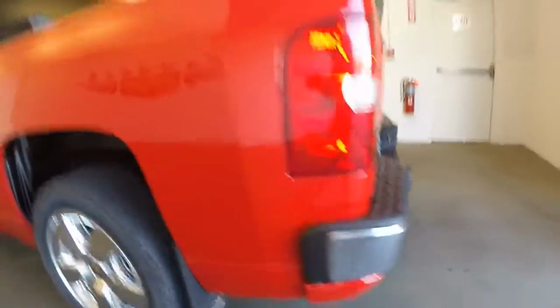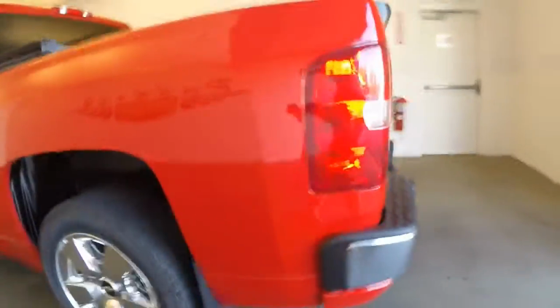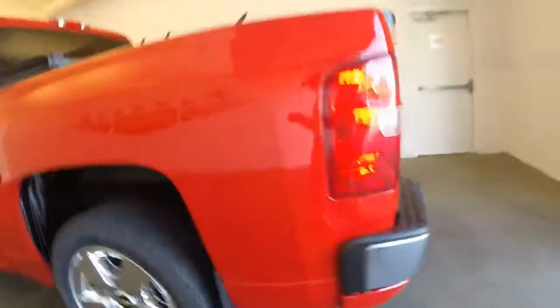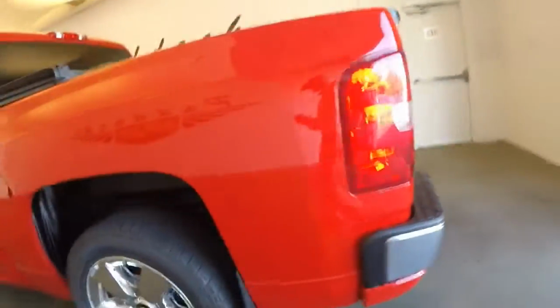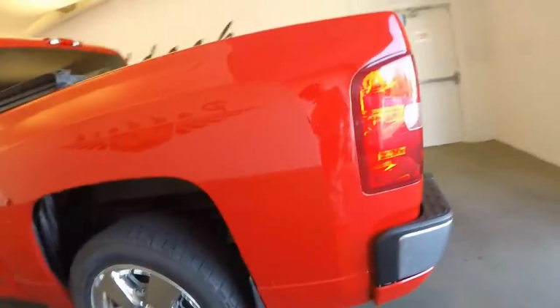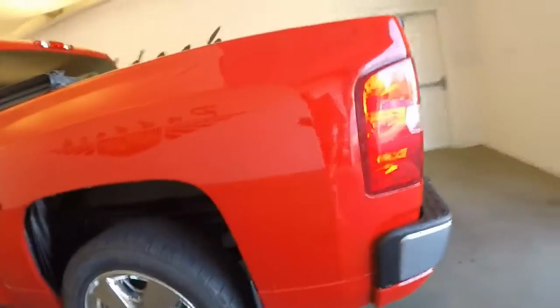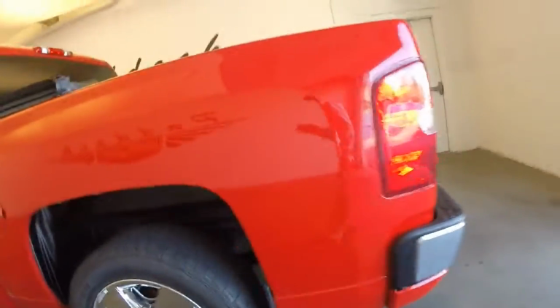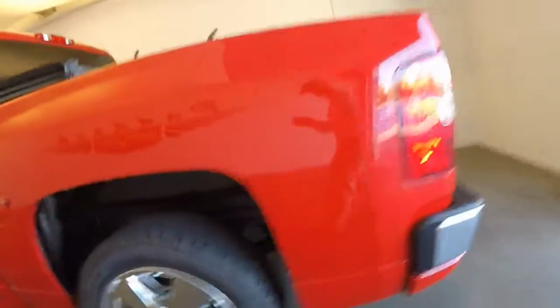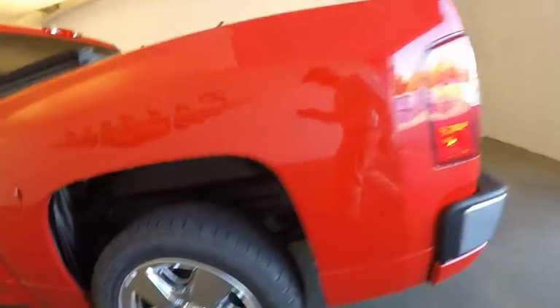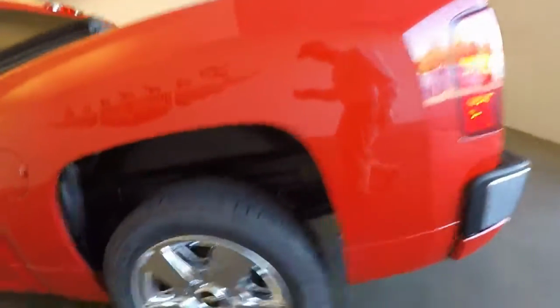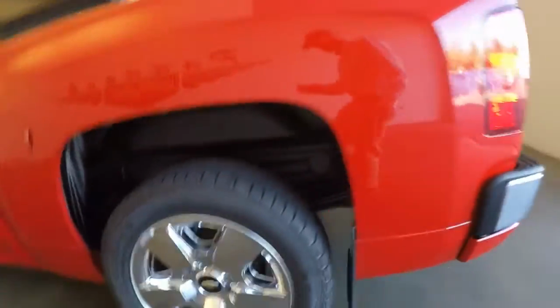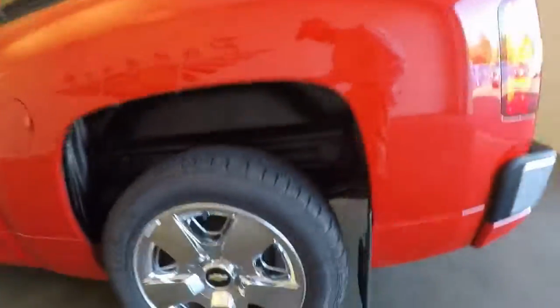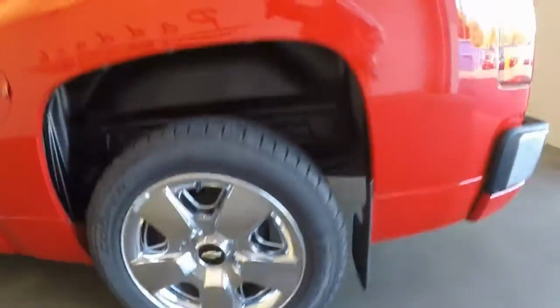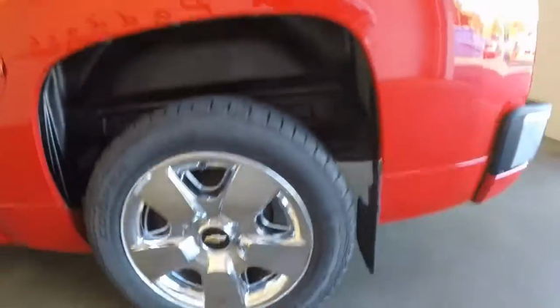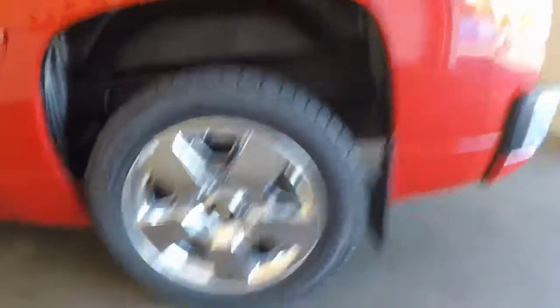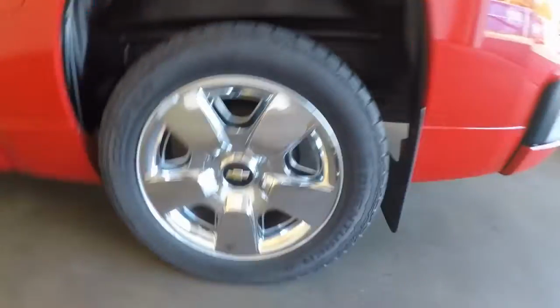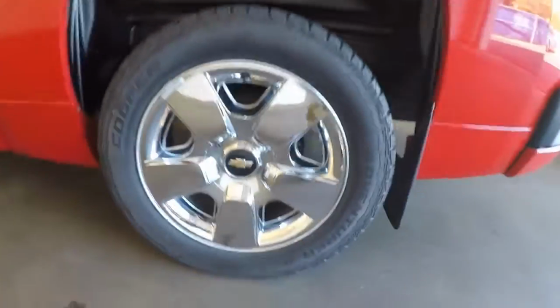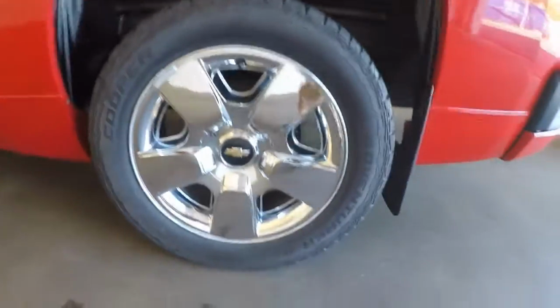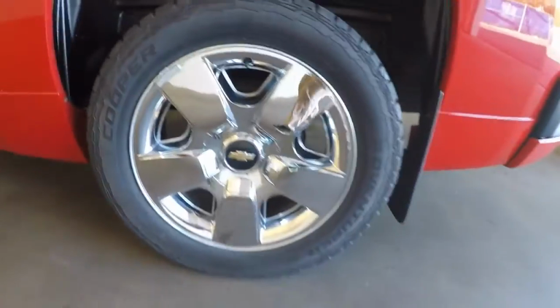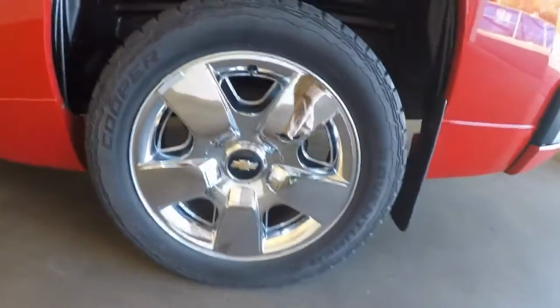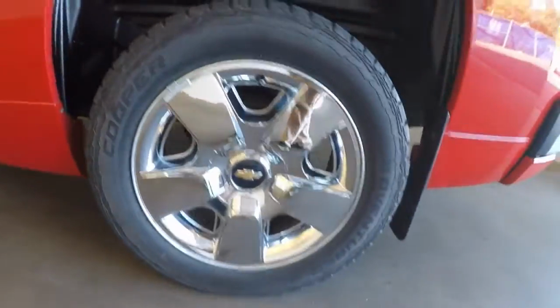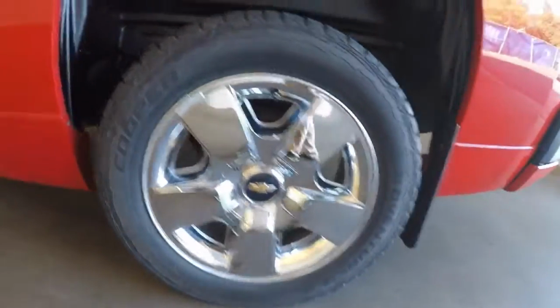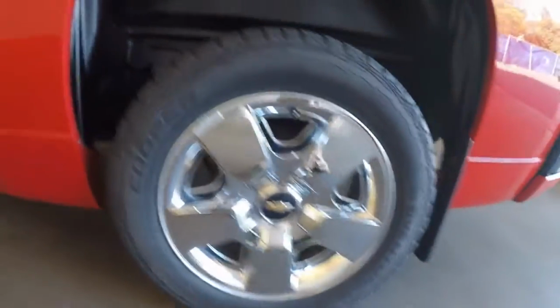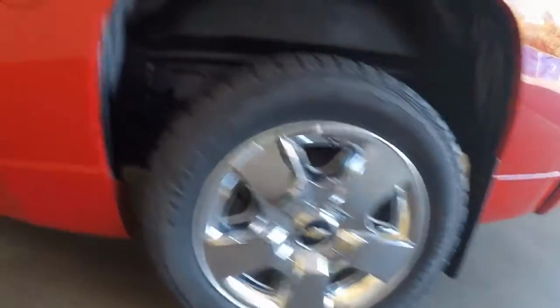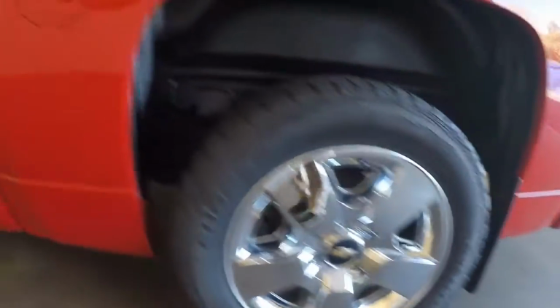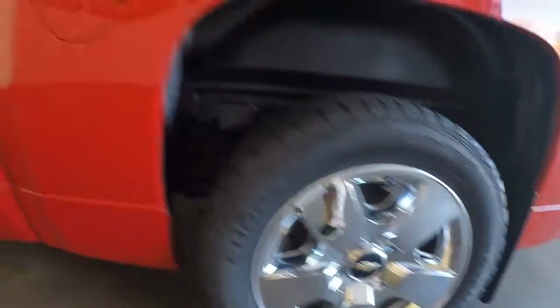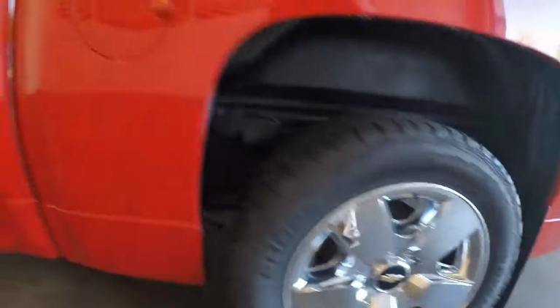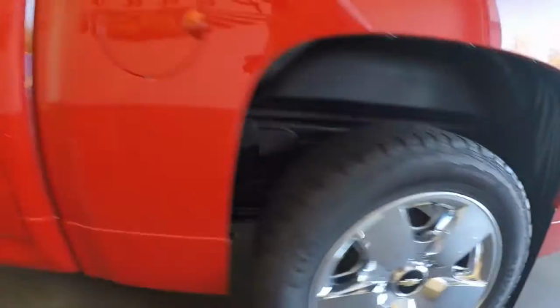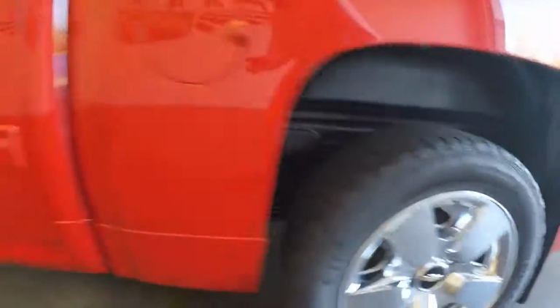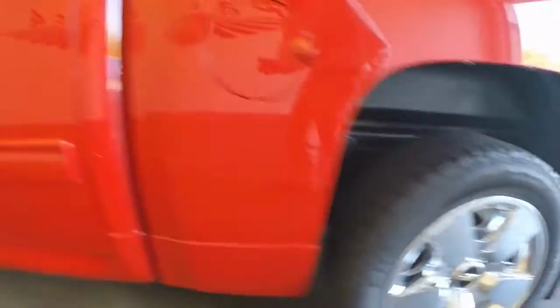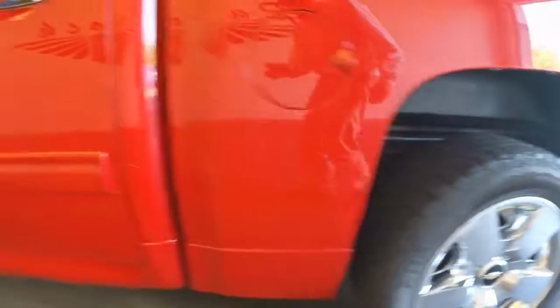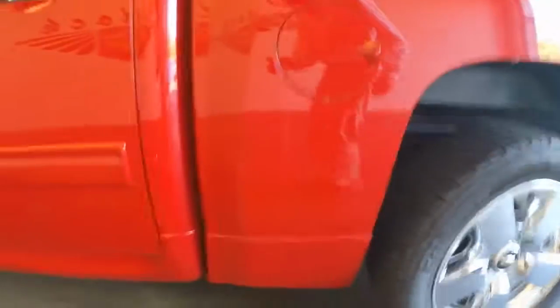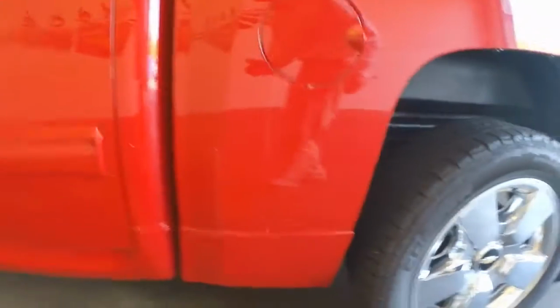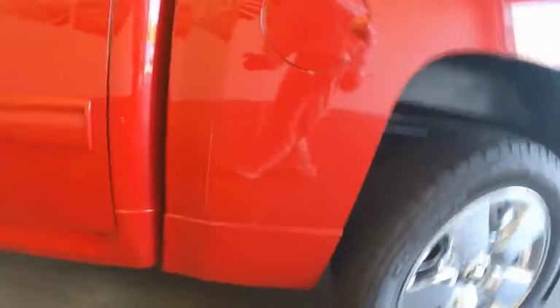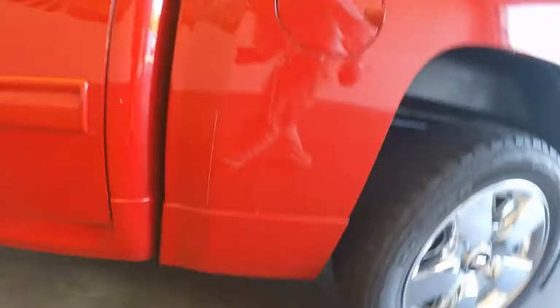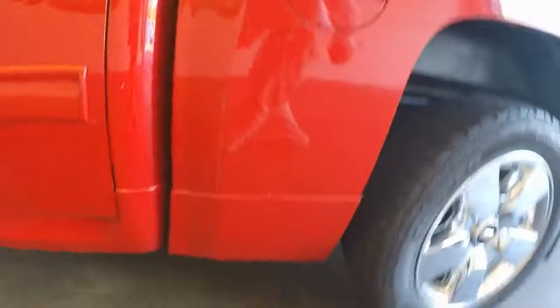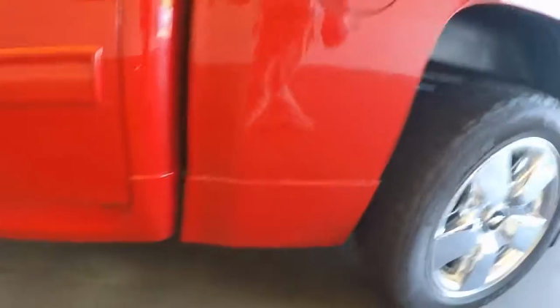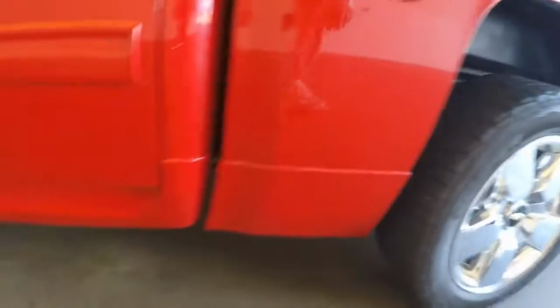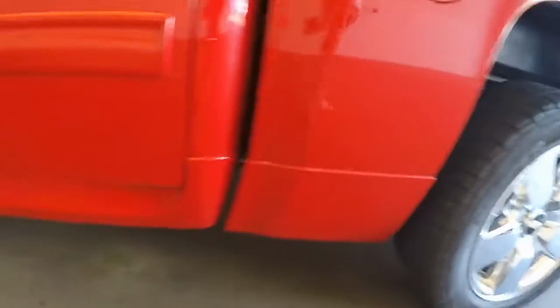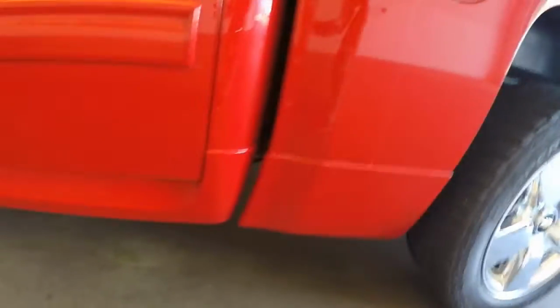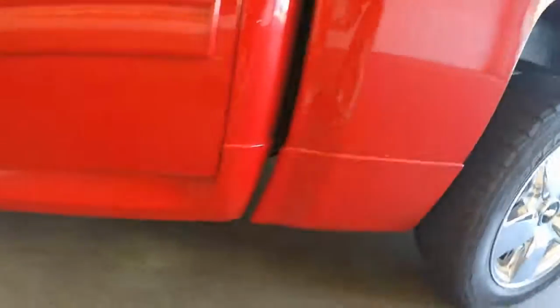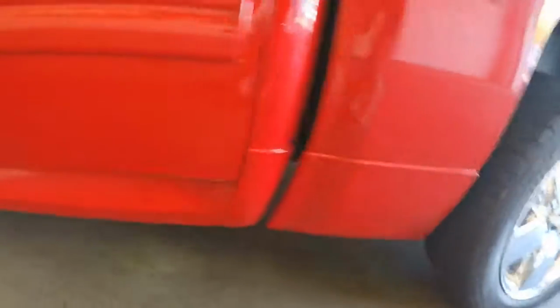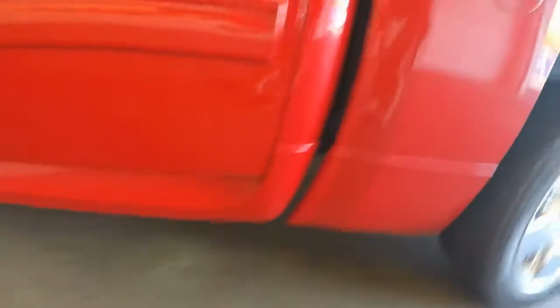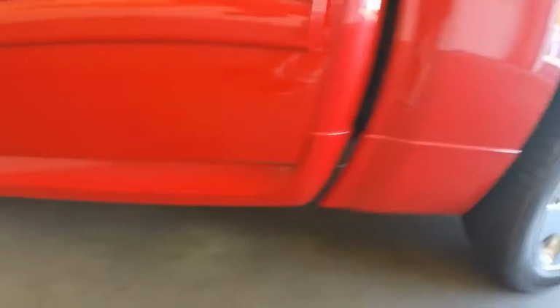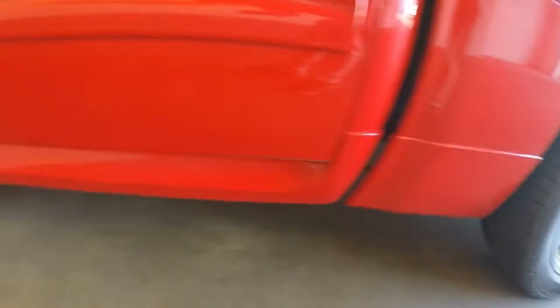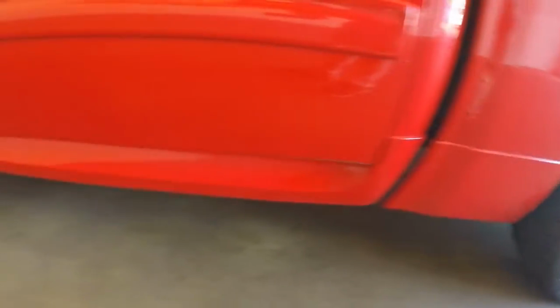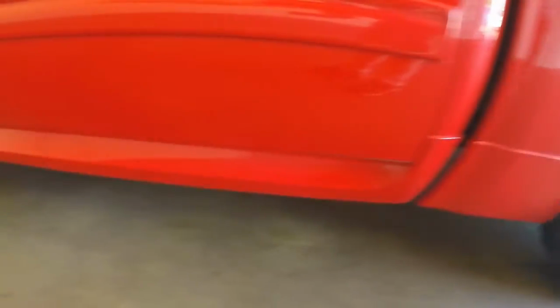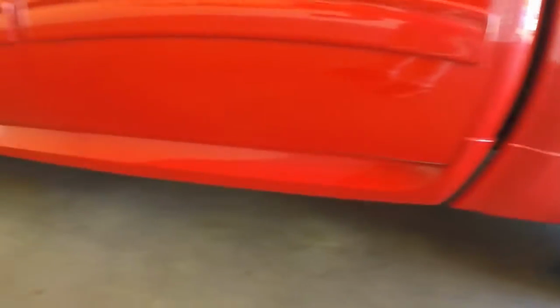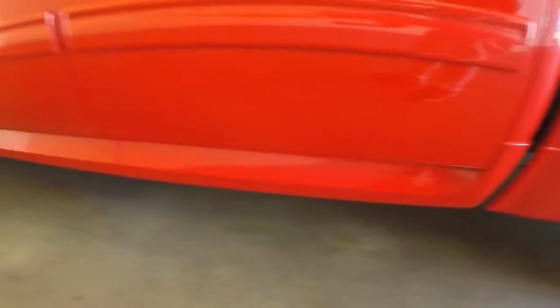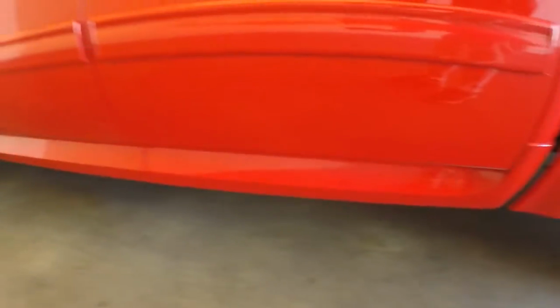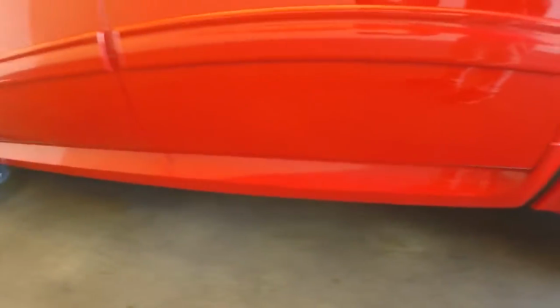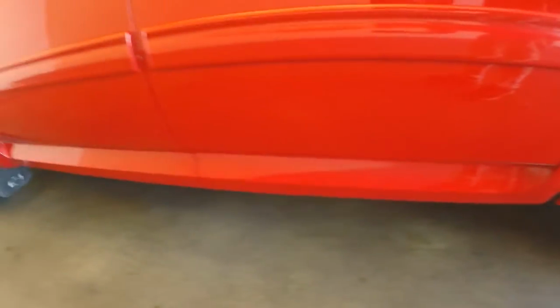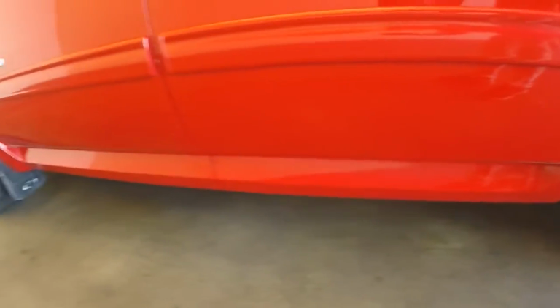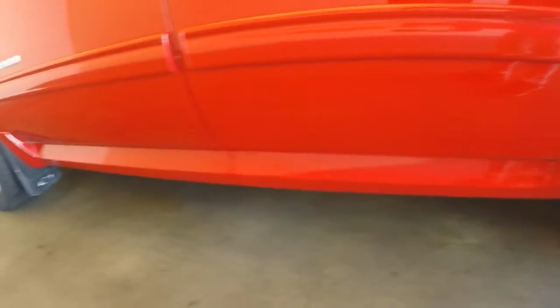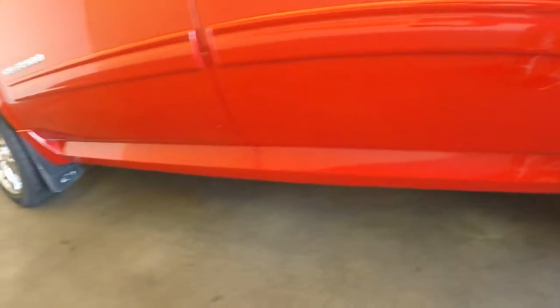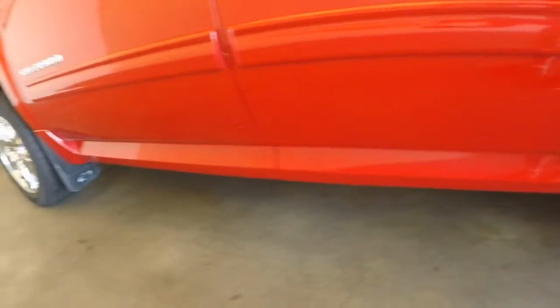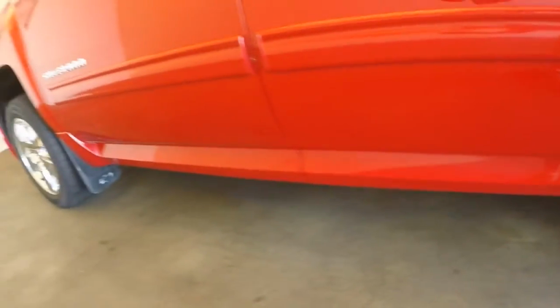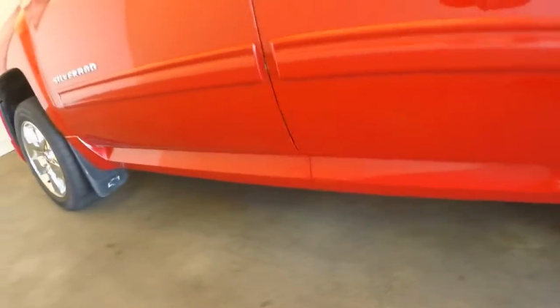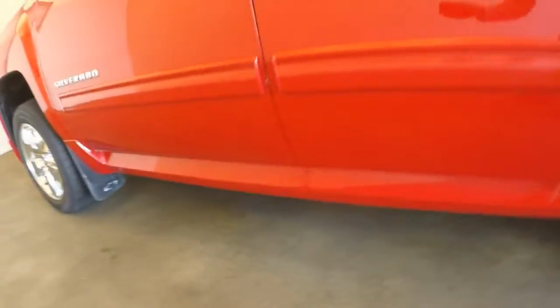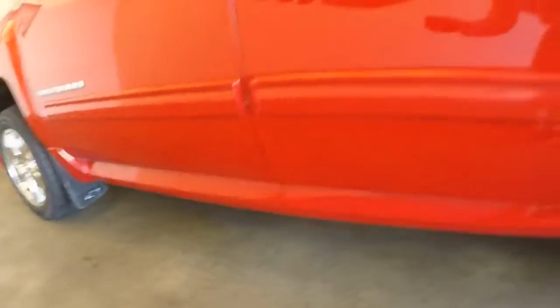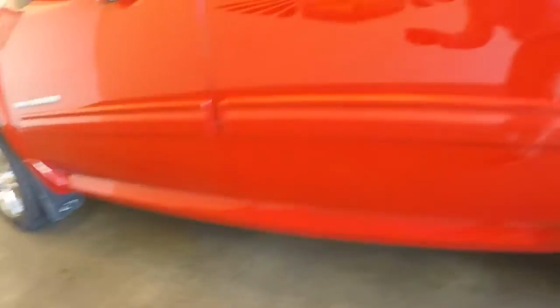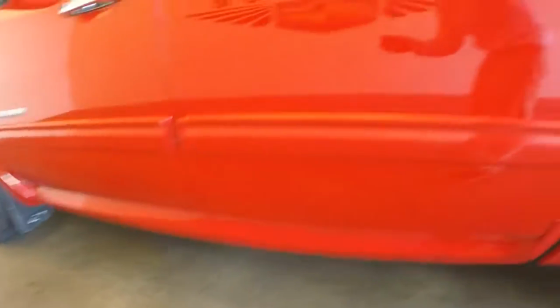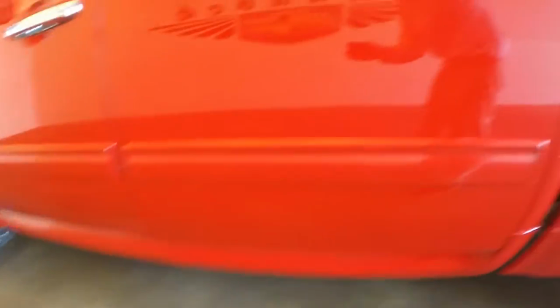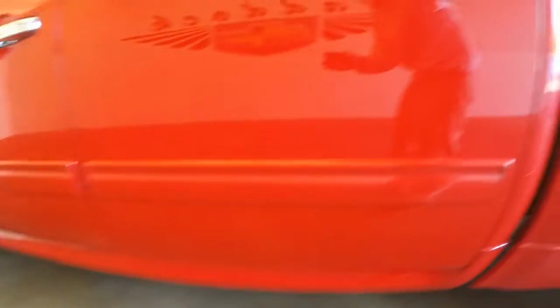It's got very nice paint, nice wheels, nice tires. The side skirts go all the way down the length of the truck.